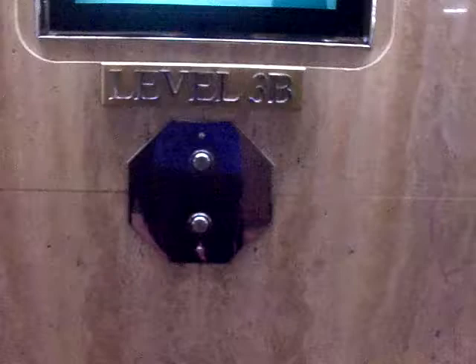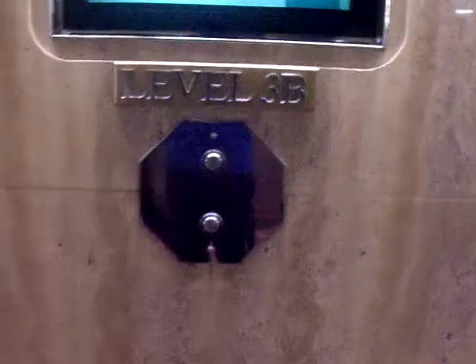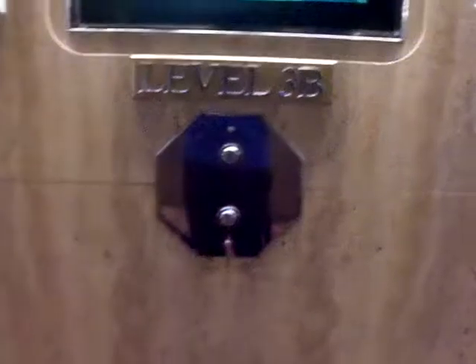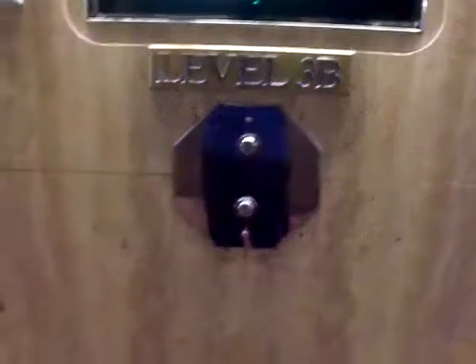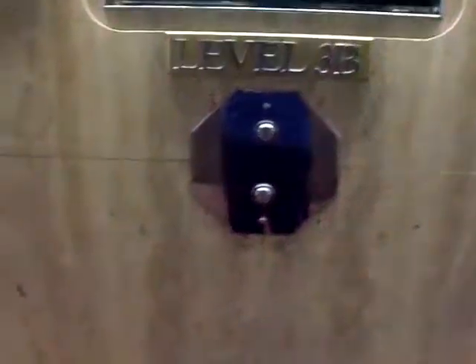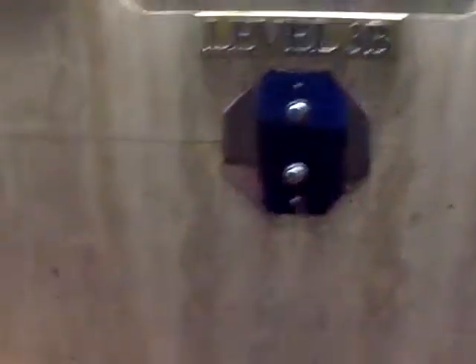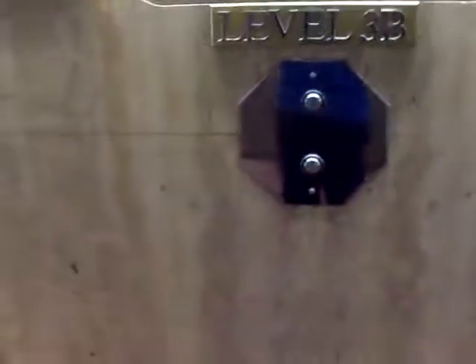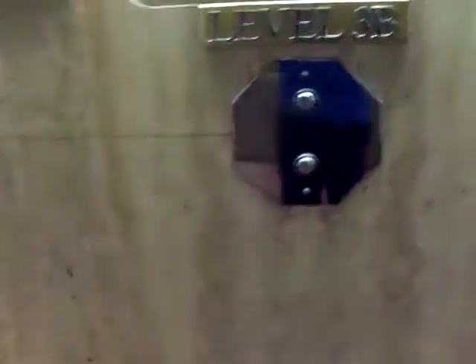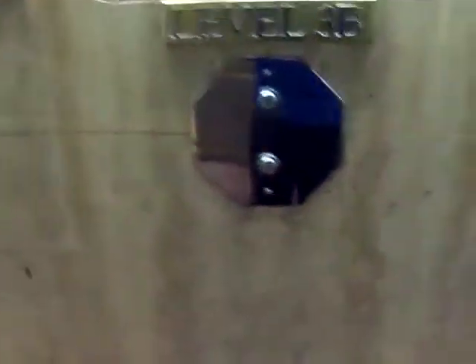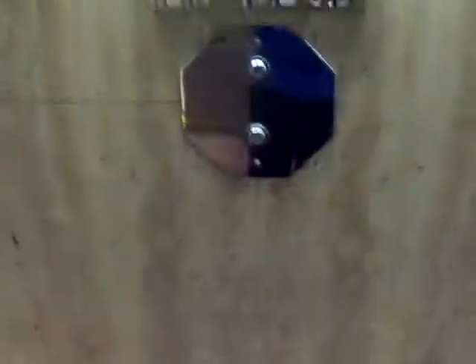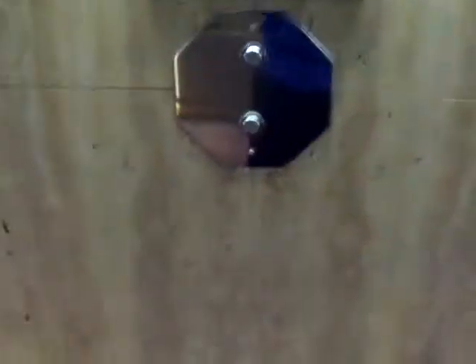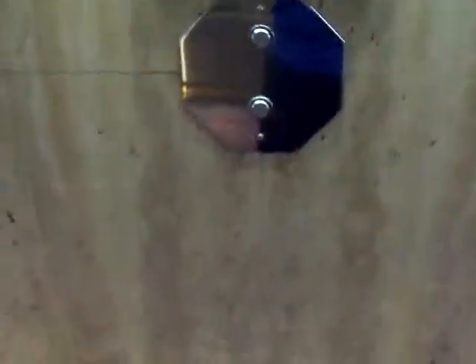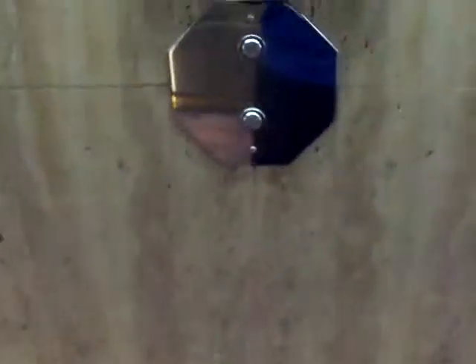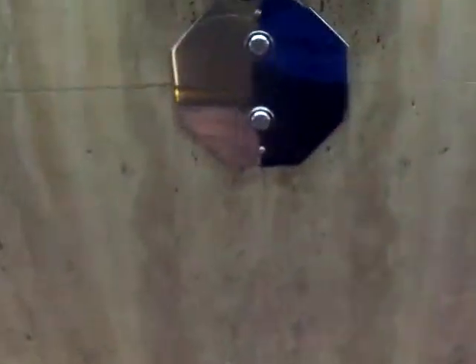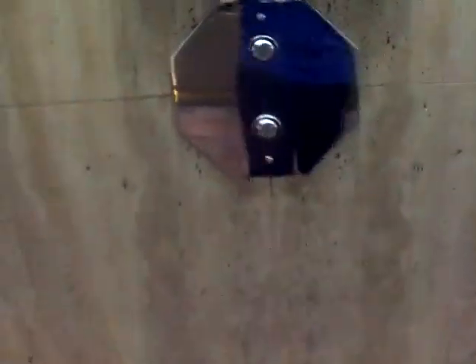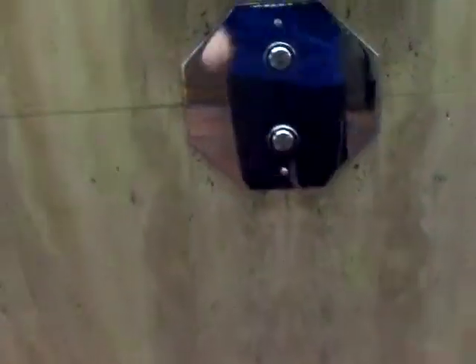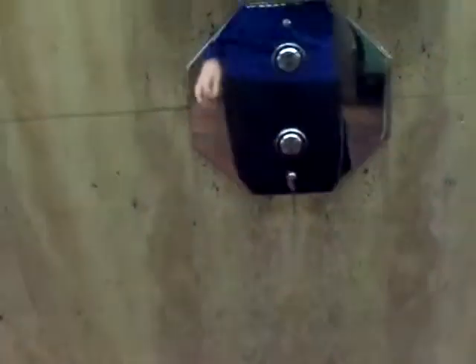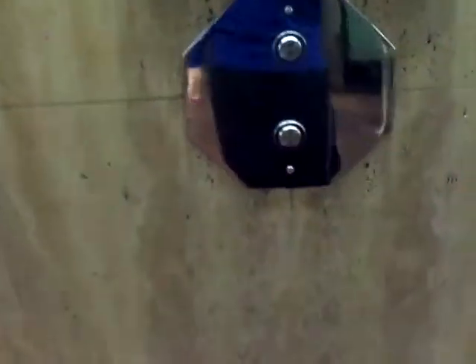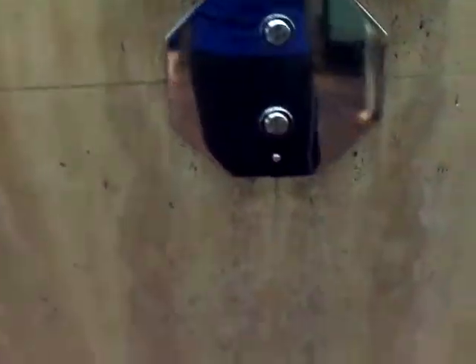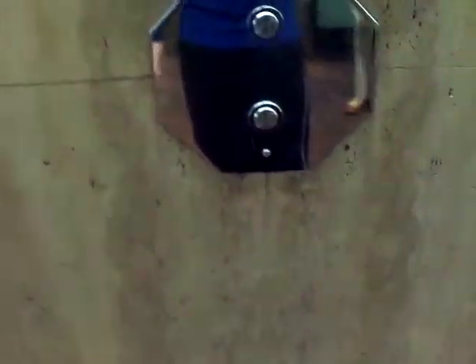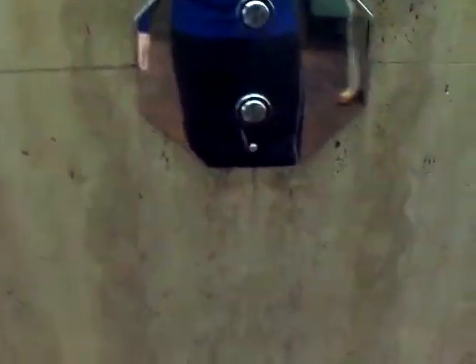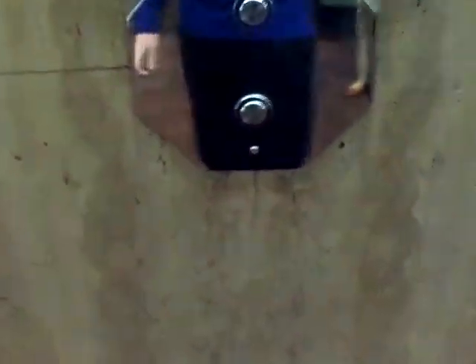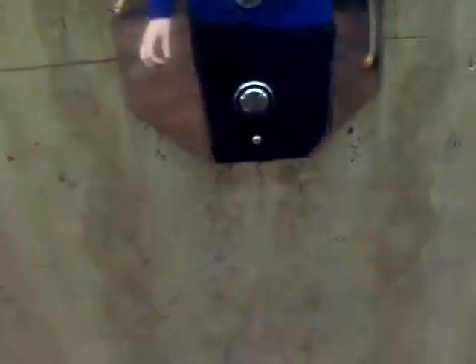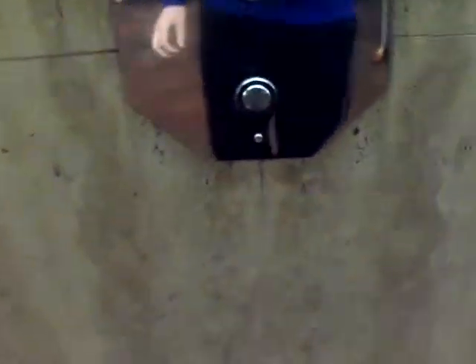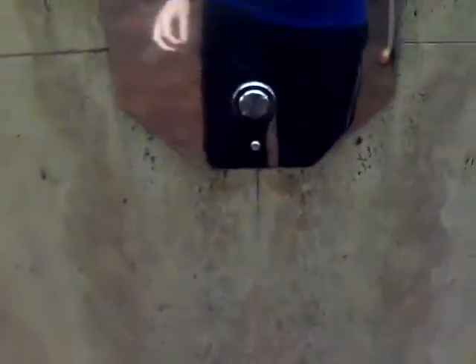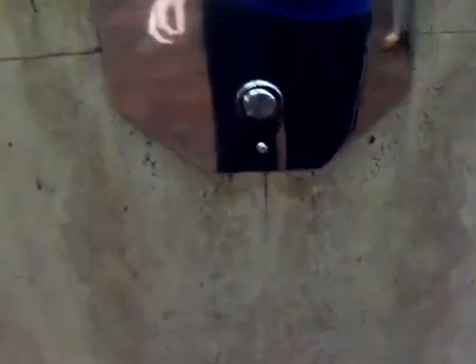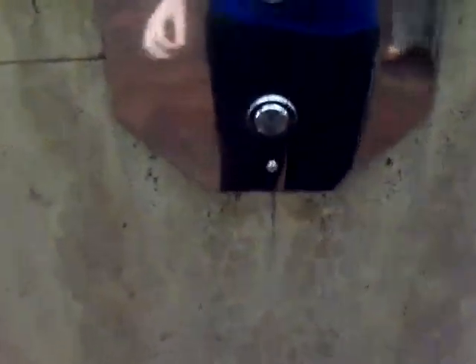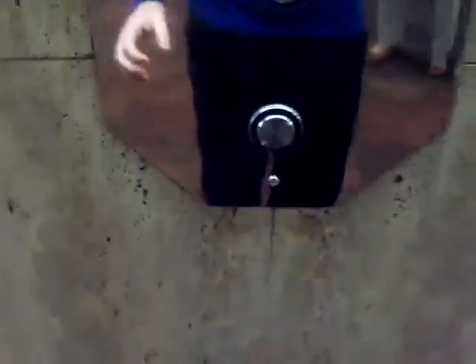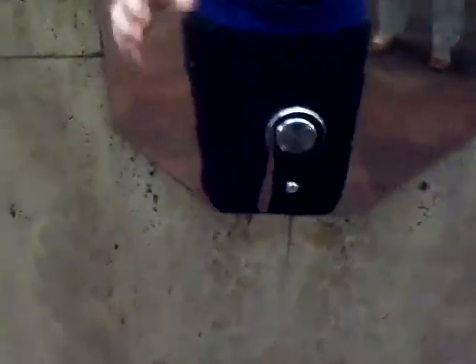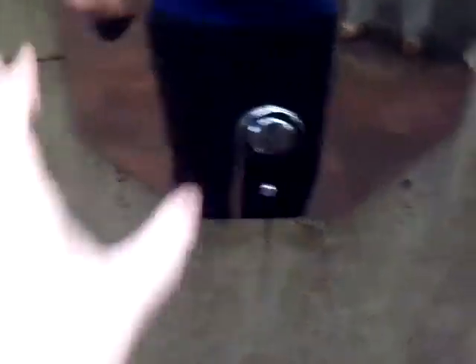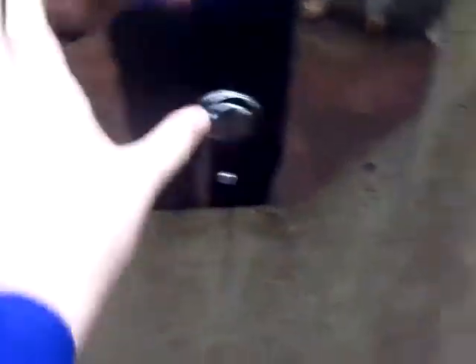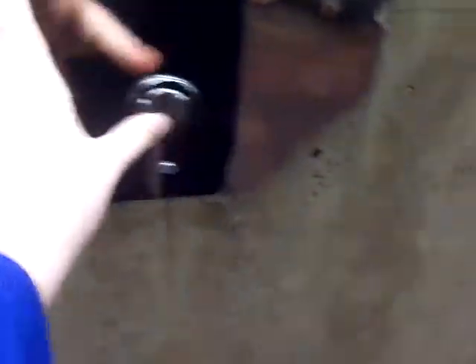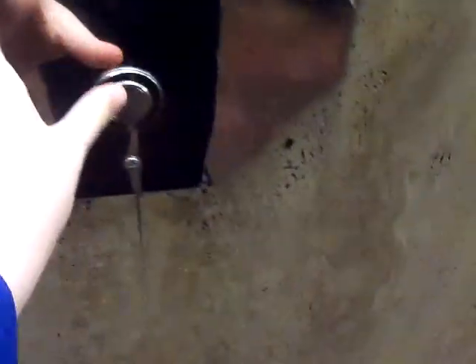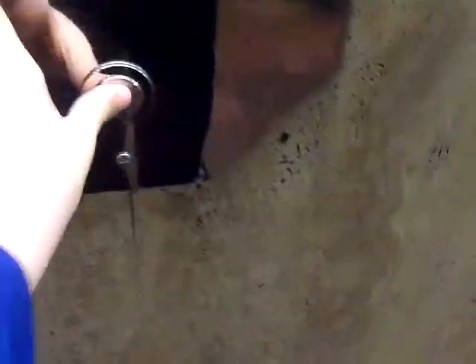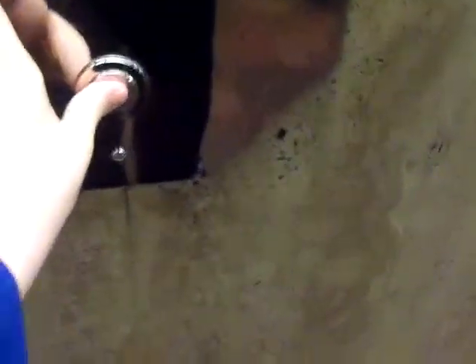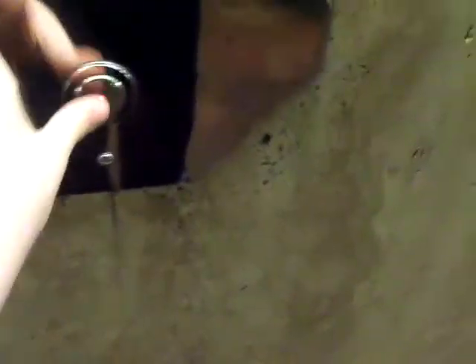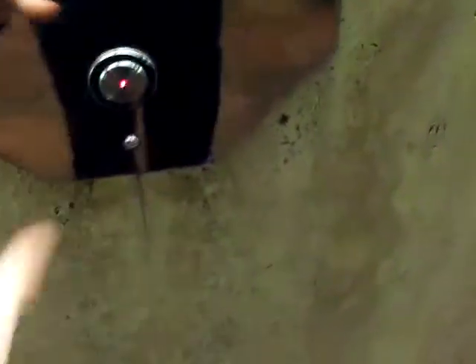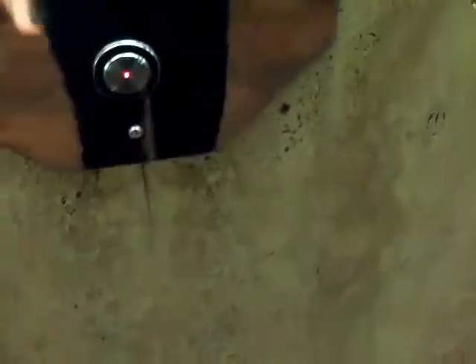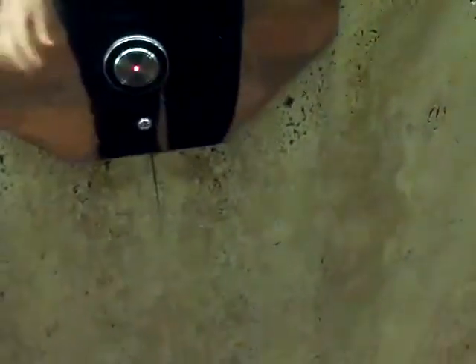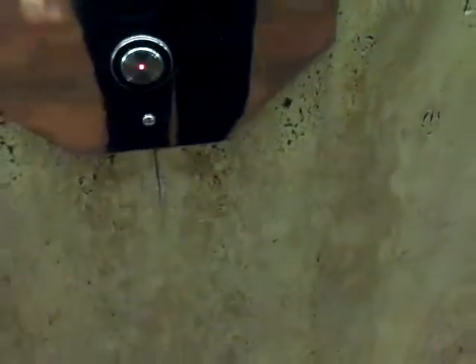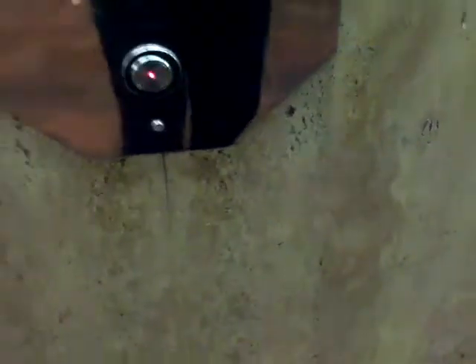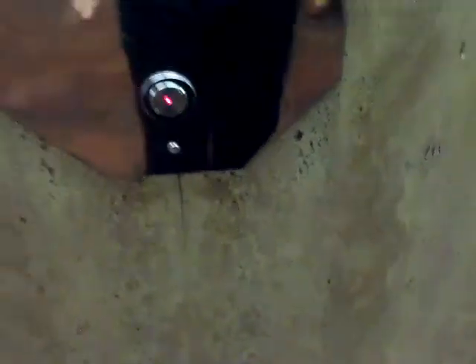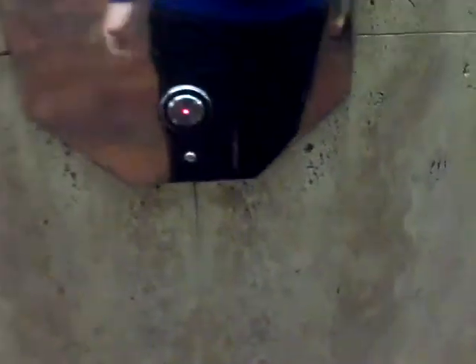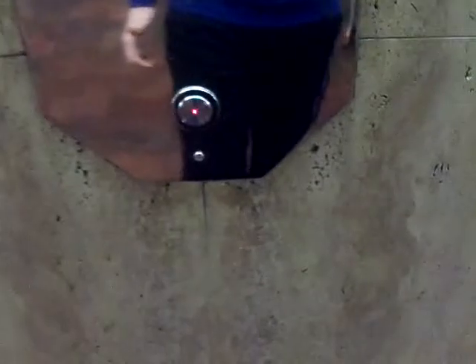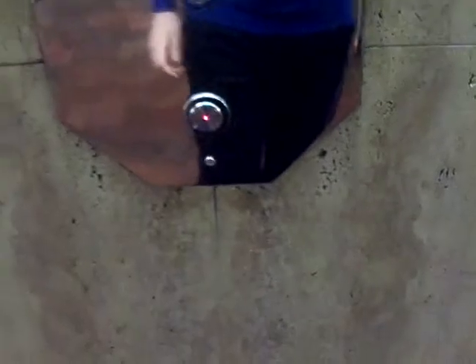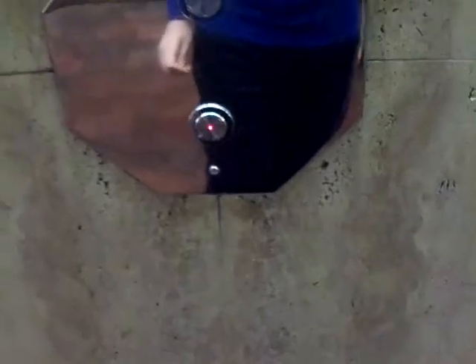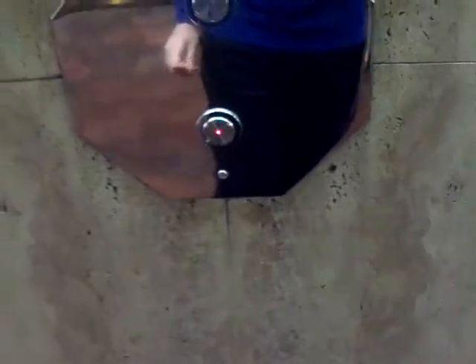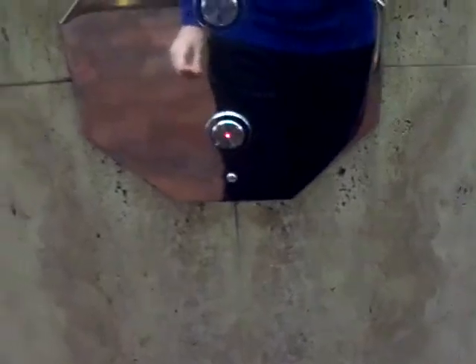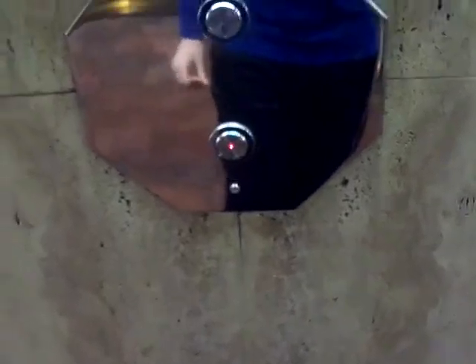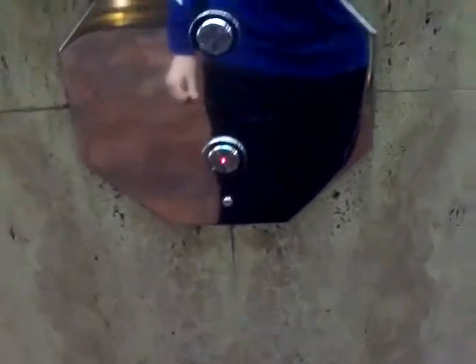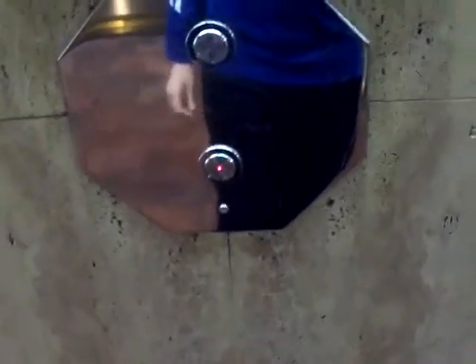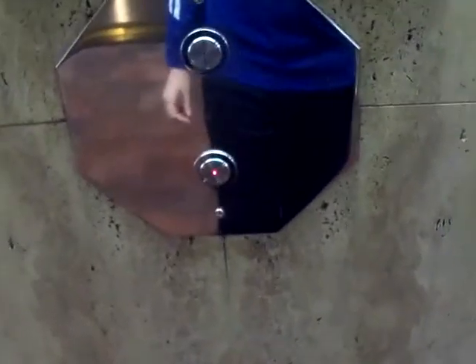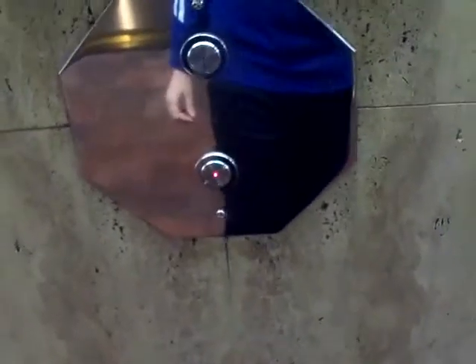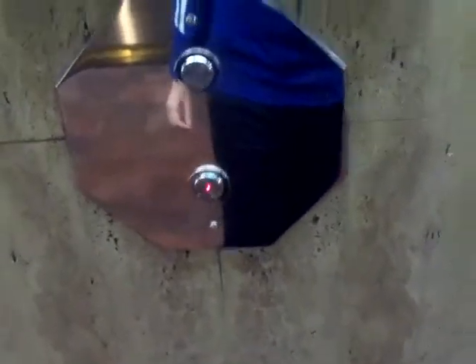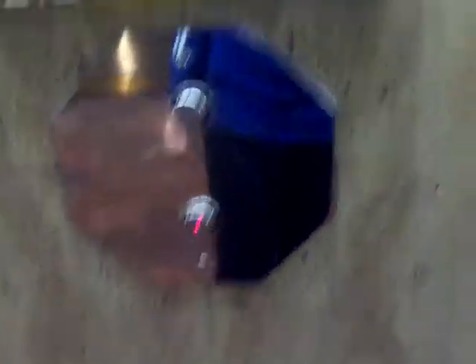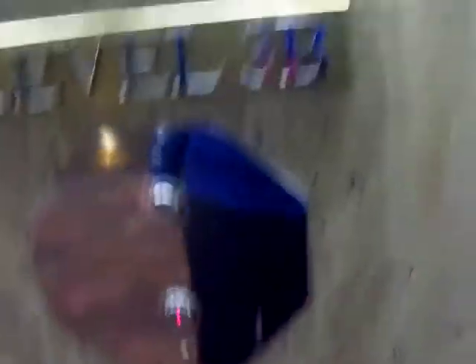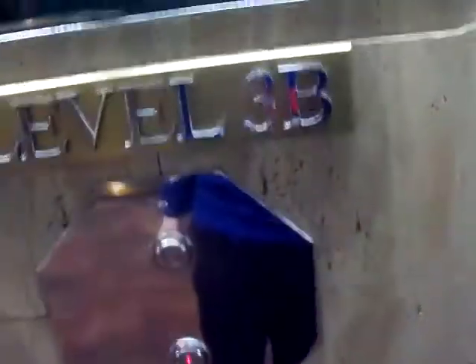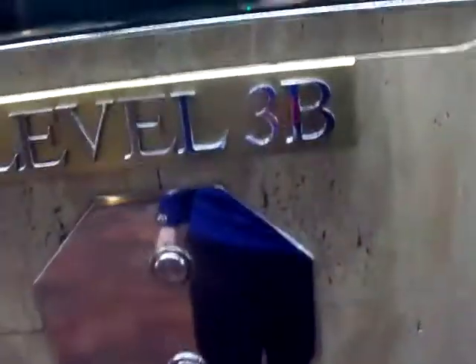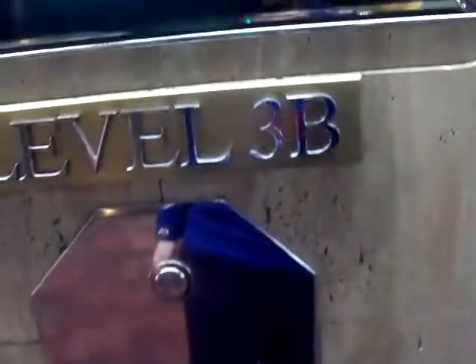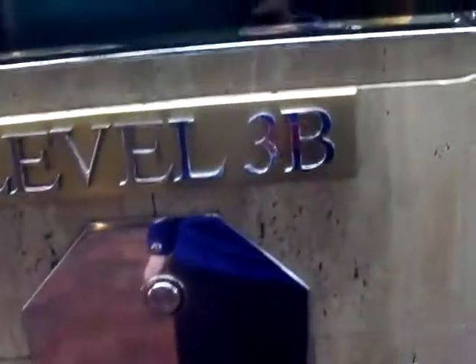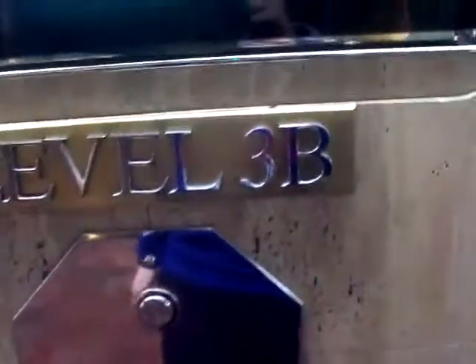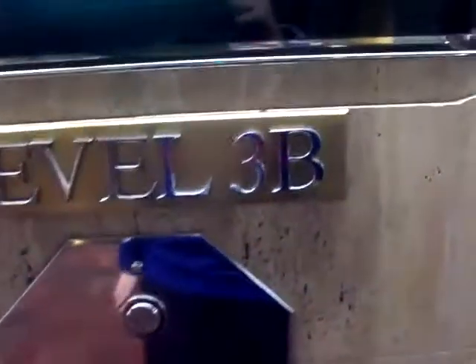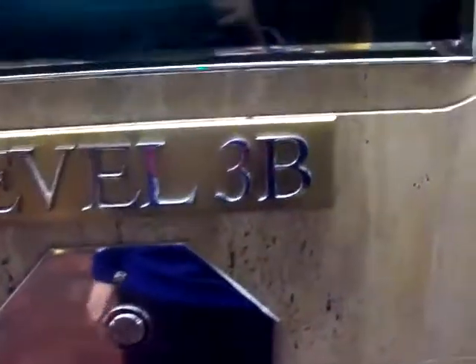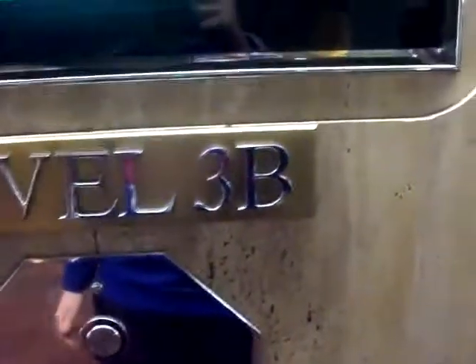Here are the elevators at the Water Tower Place Parking Garage in Chicago, Illinois. We are on 3B.